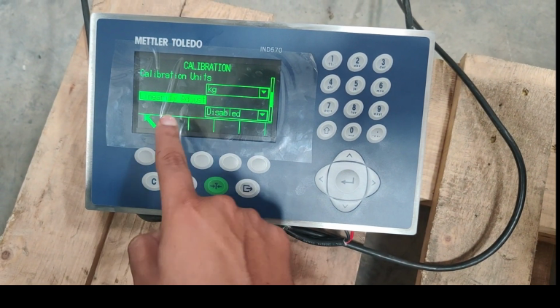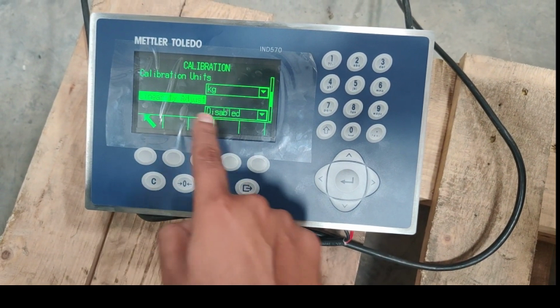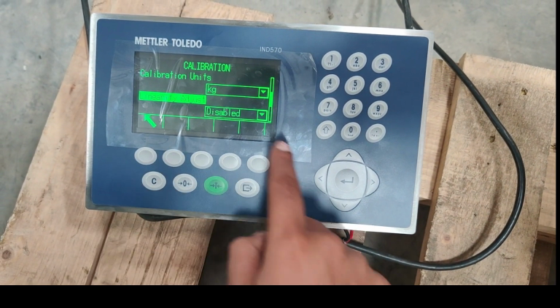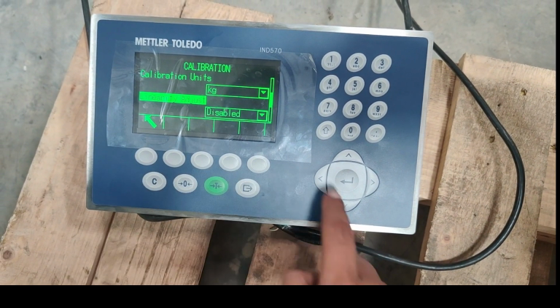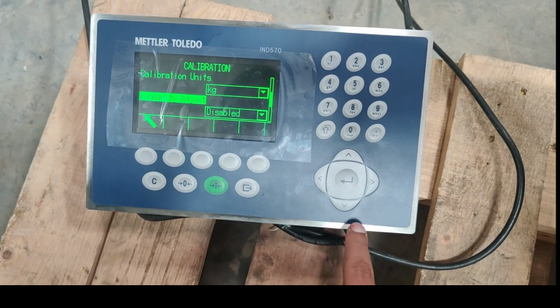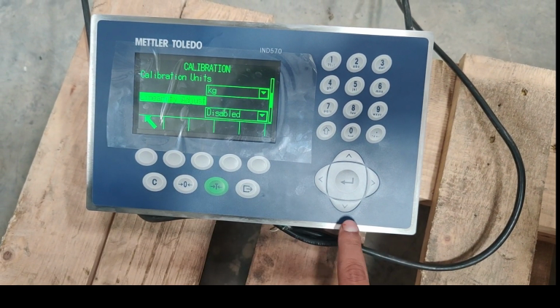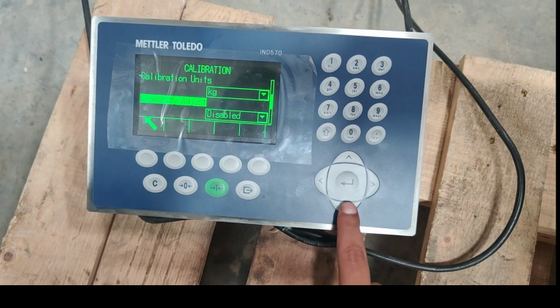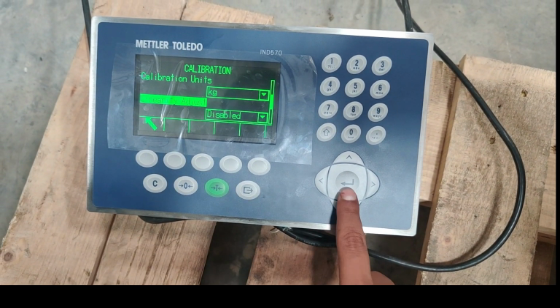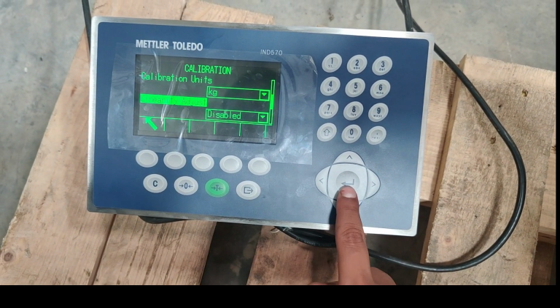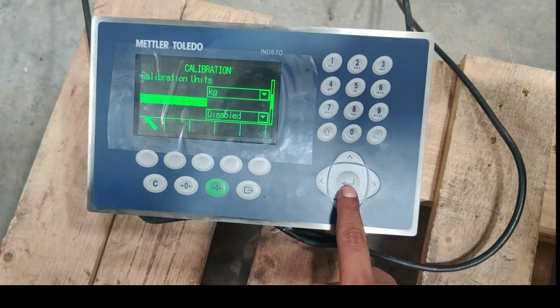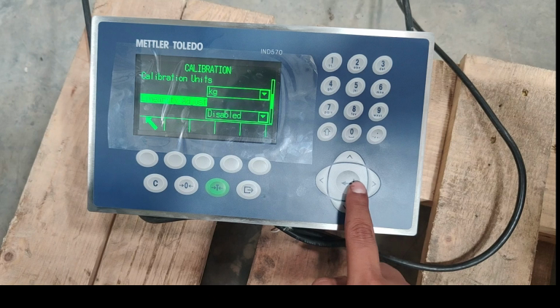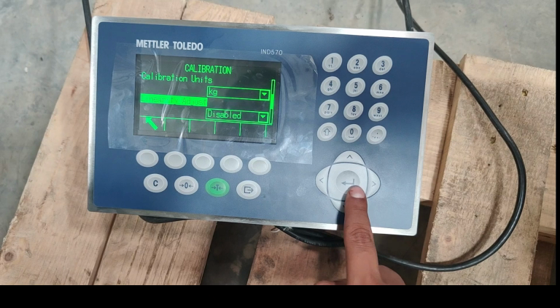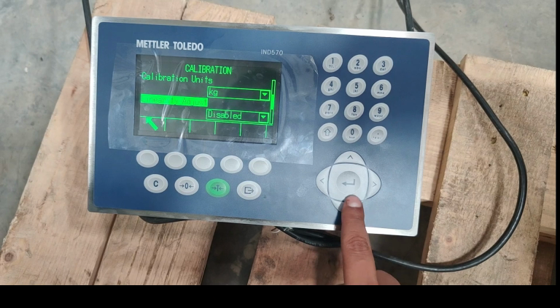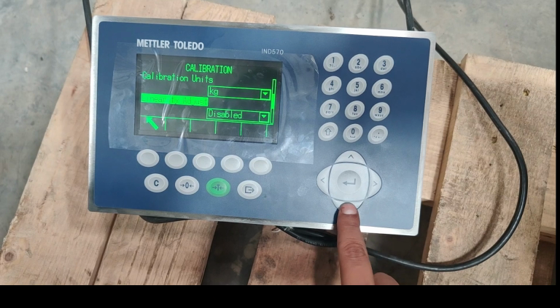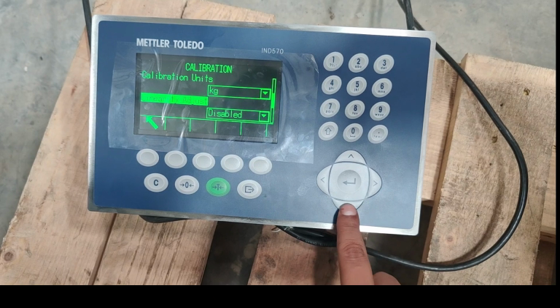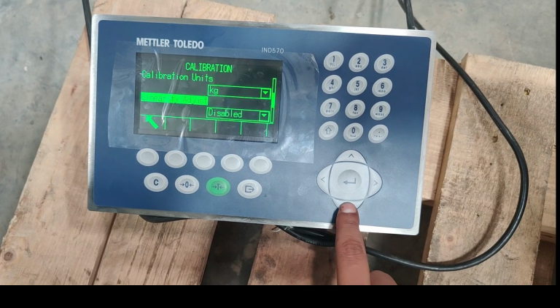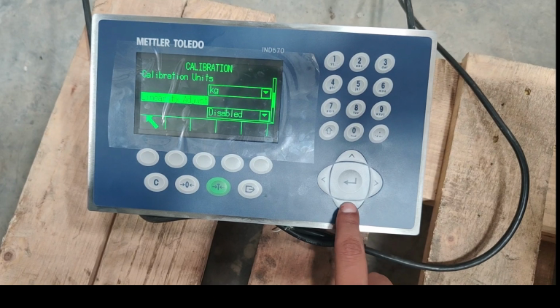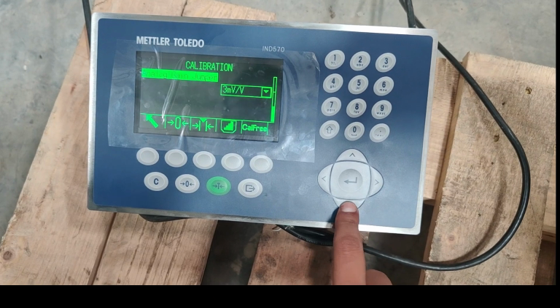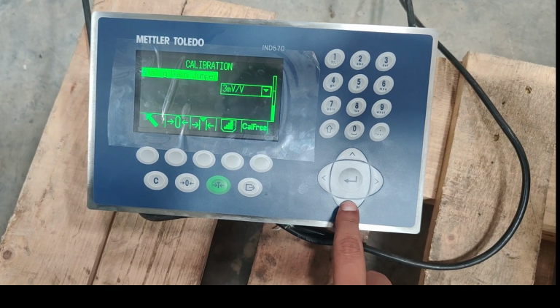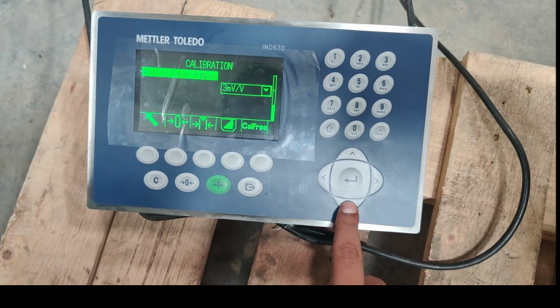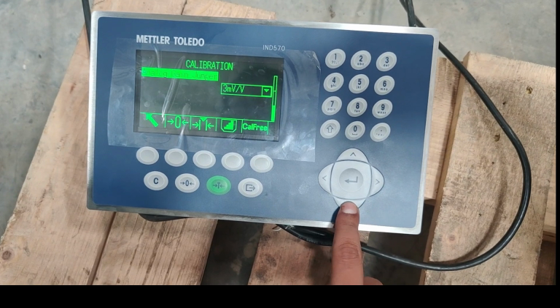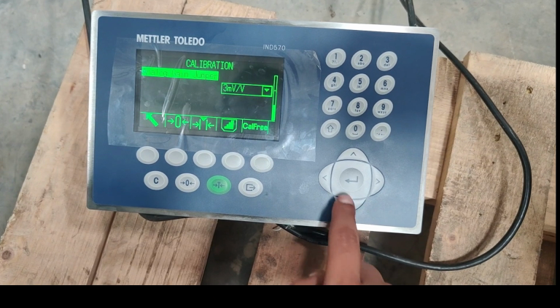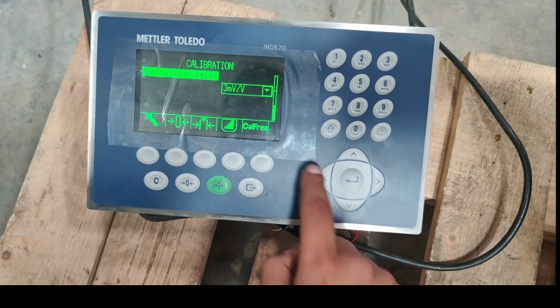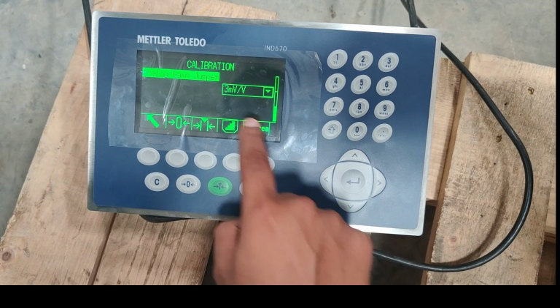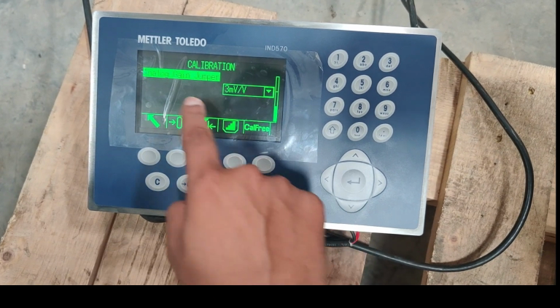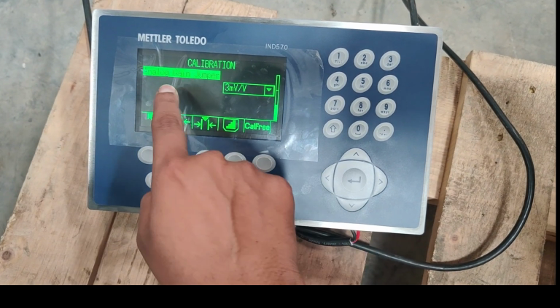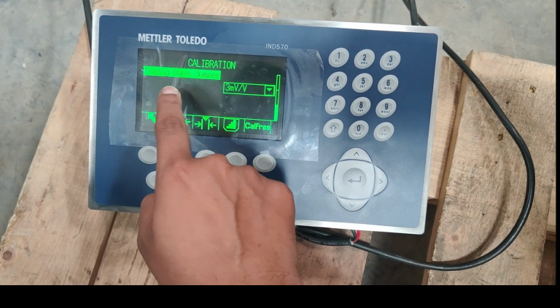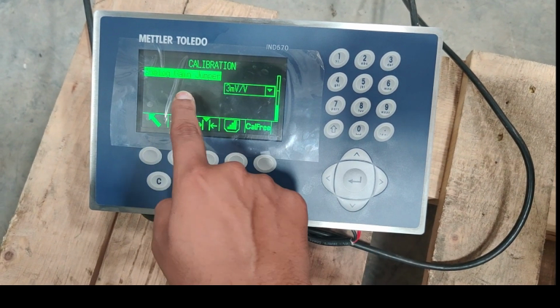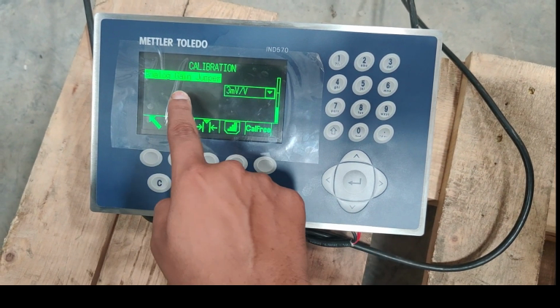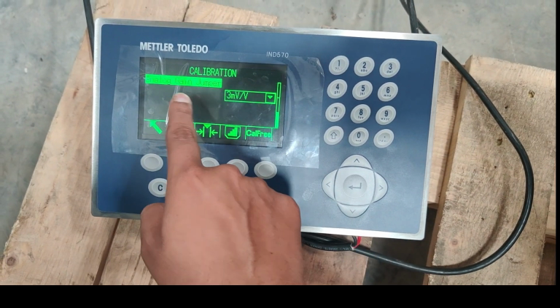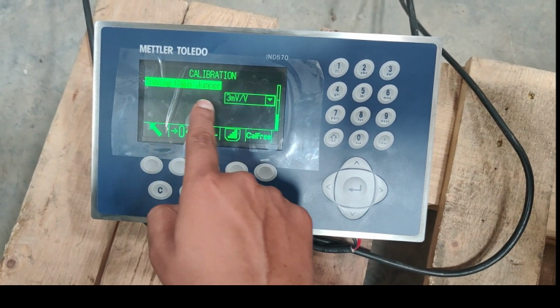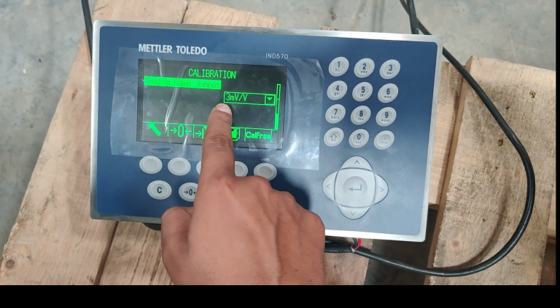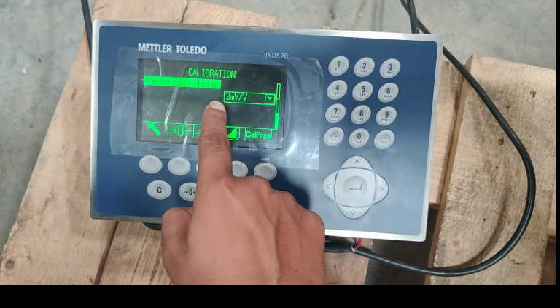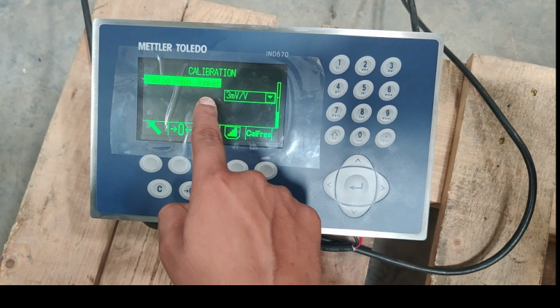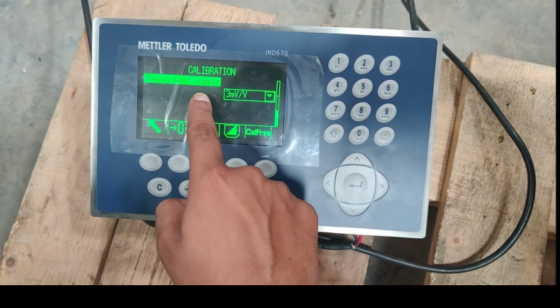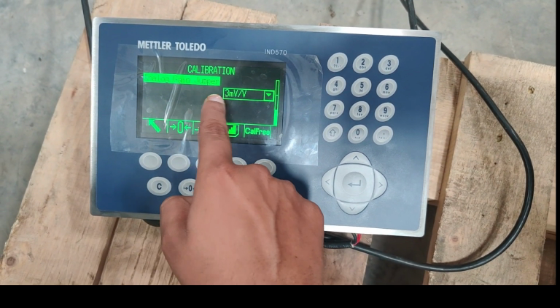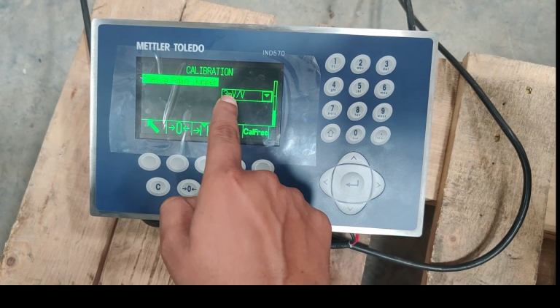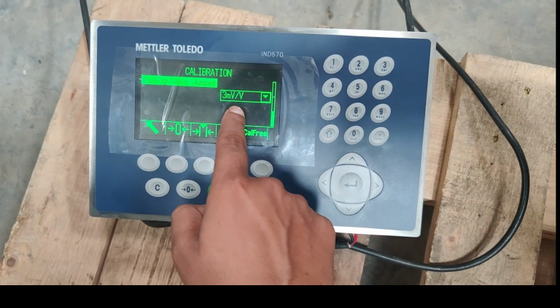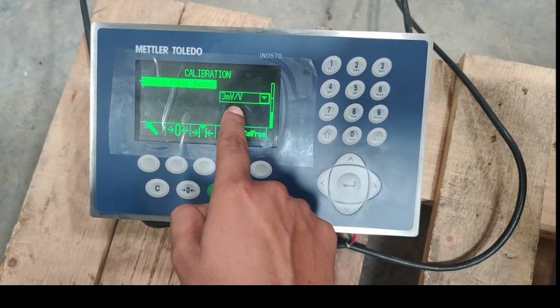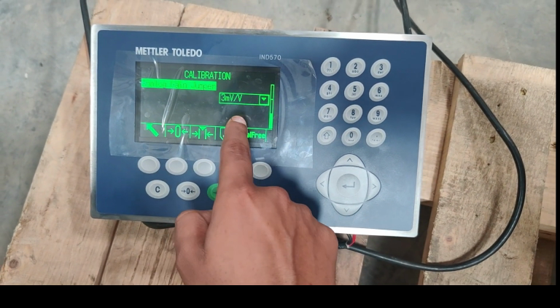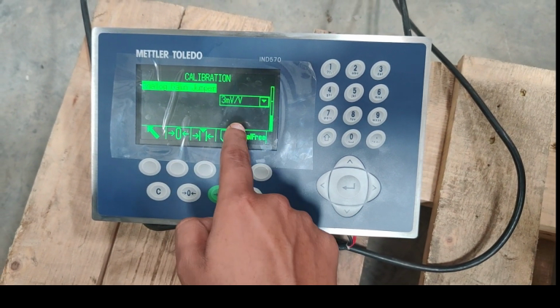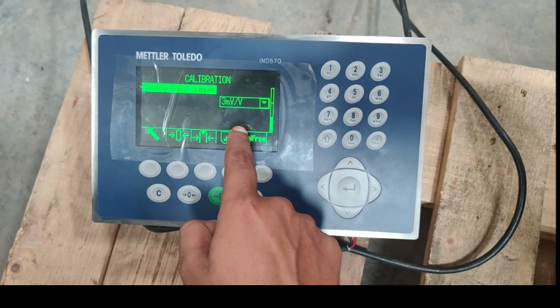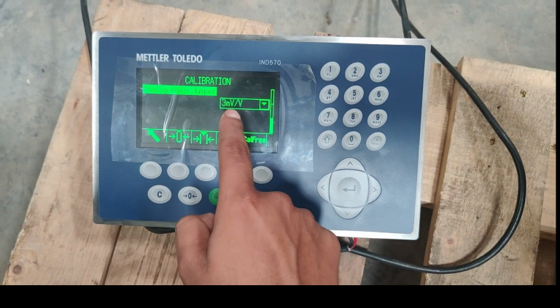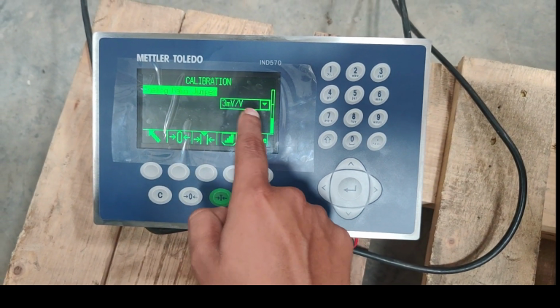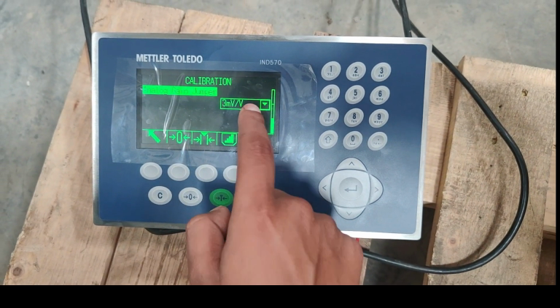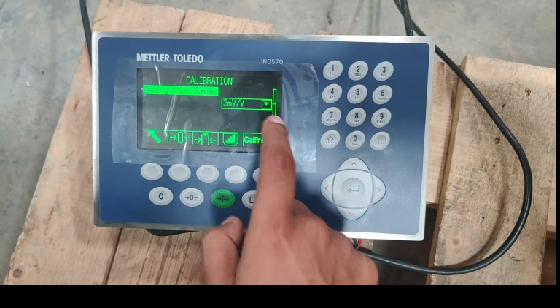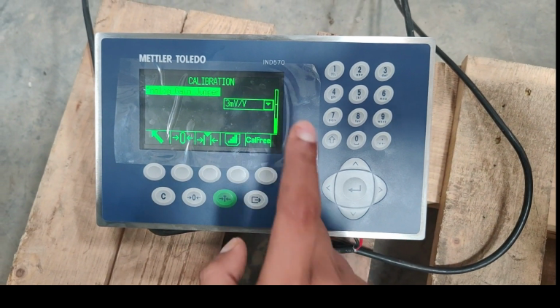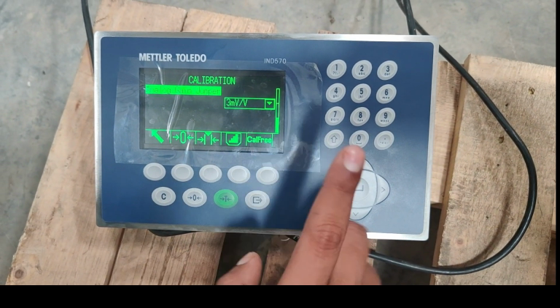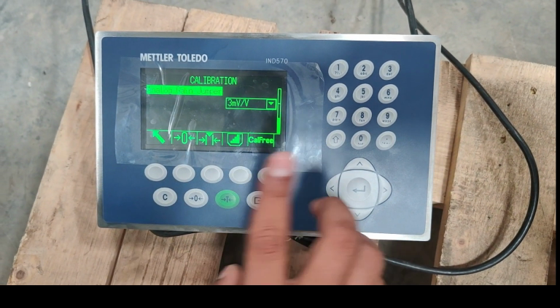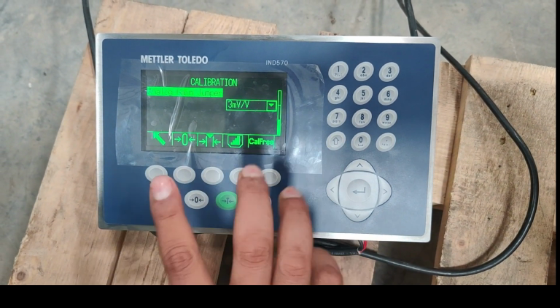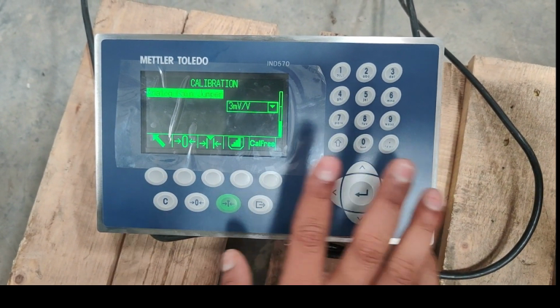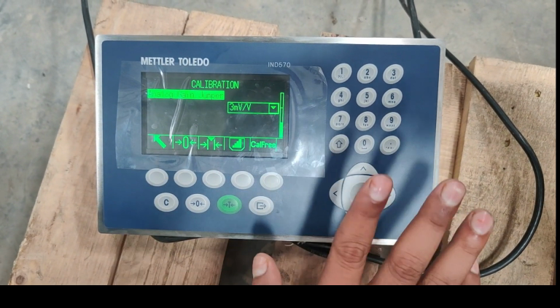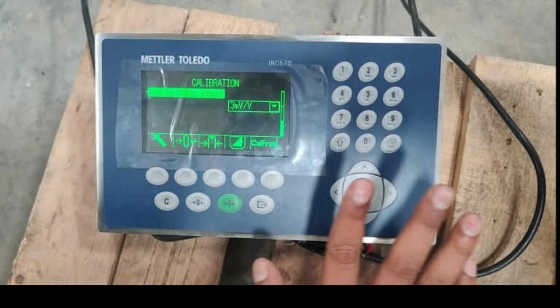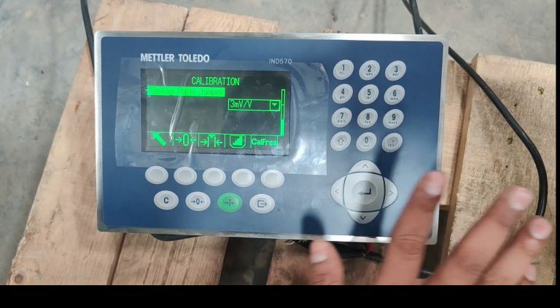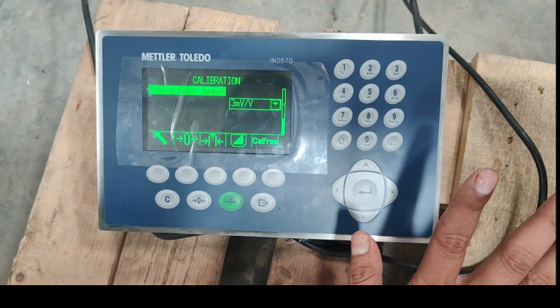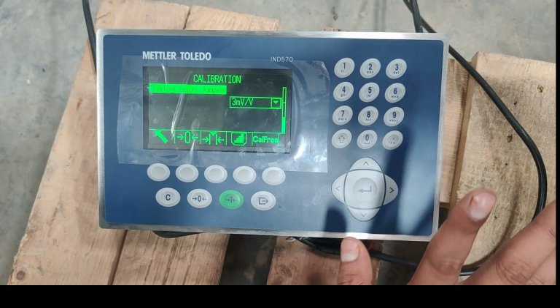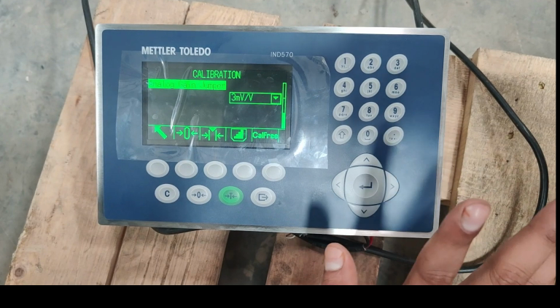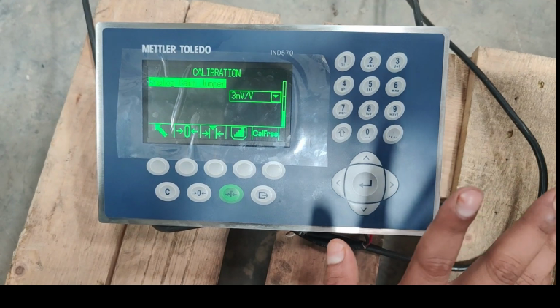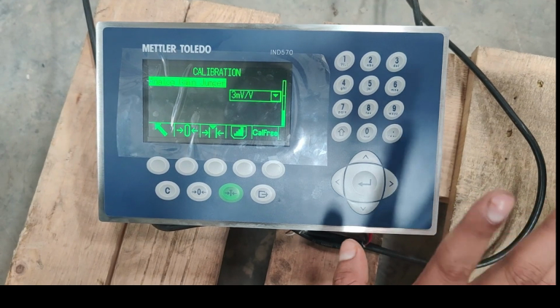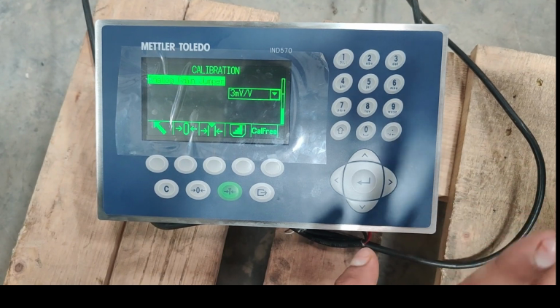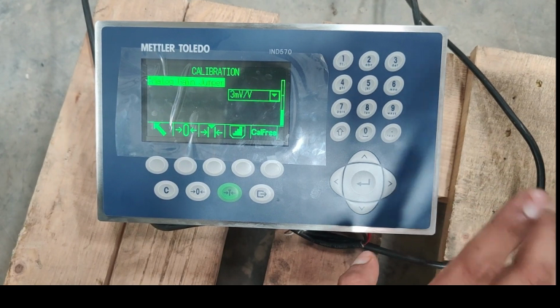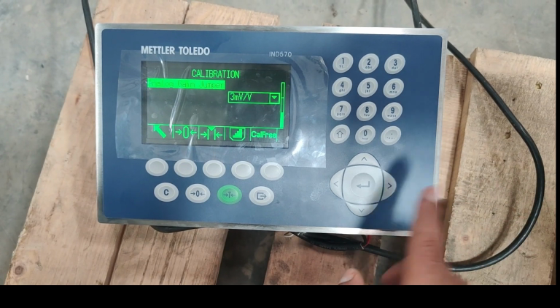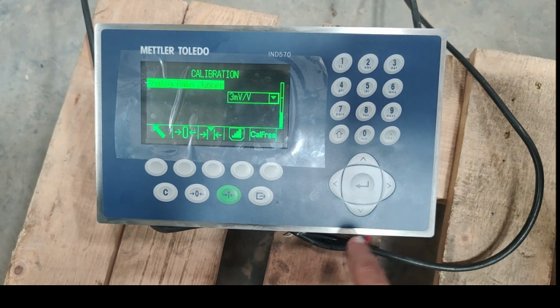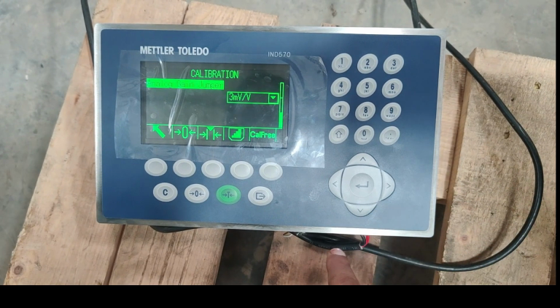Linearity adjust should be disabled. Then analog gain jumper is 3mV per volt. This is the default setting.